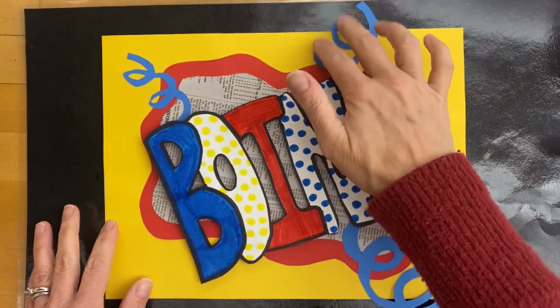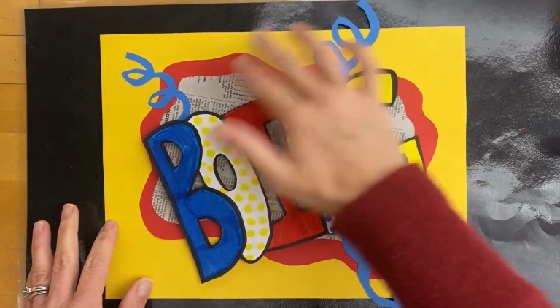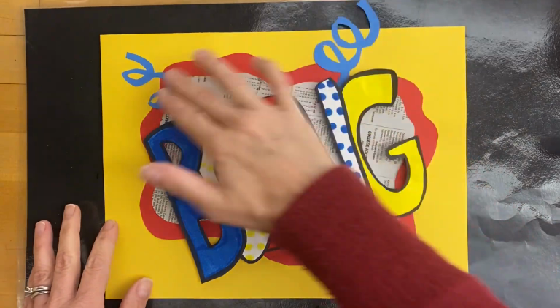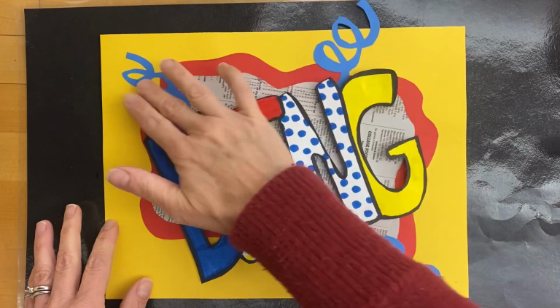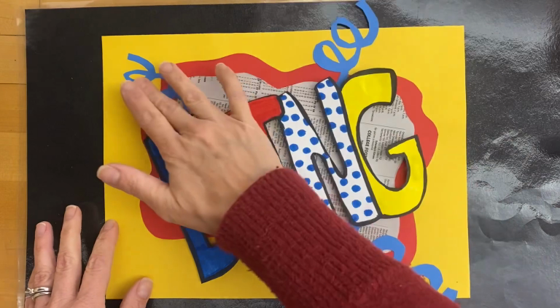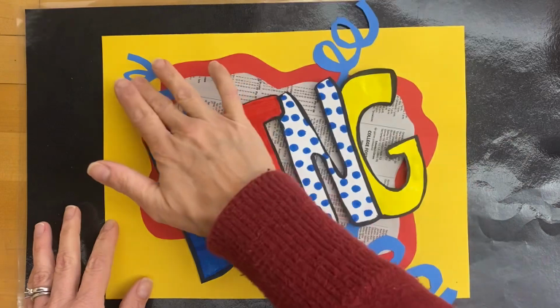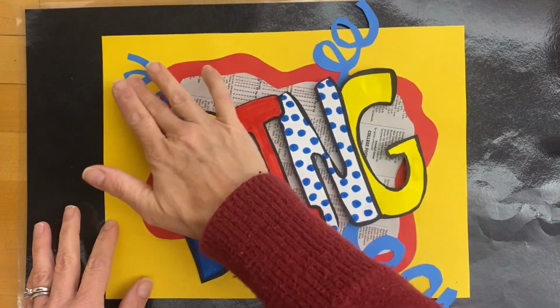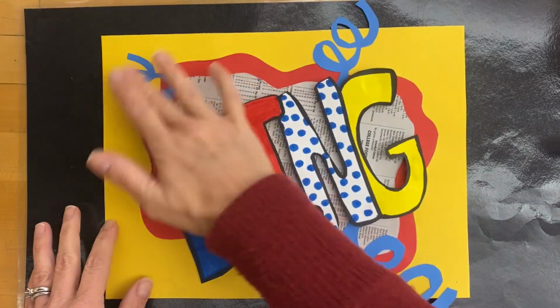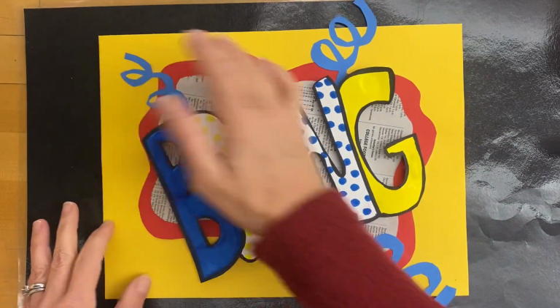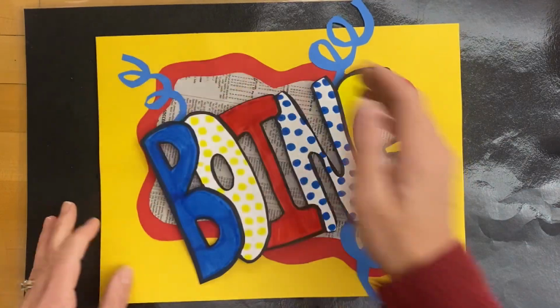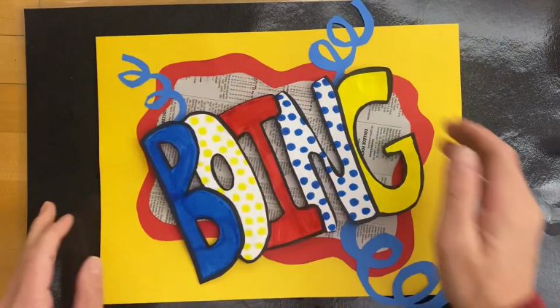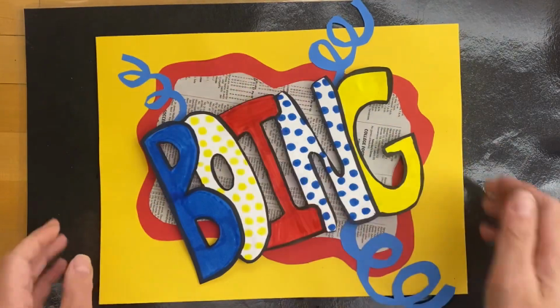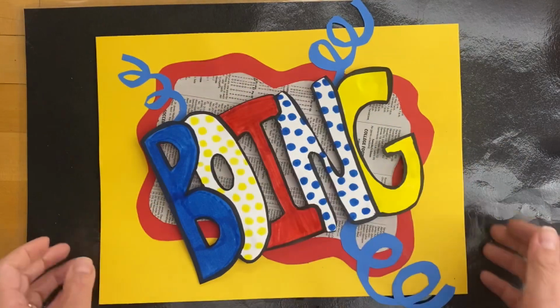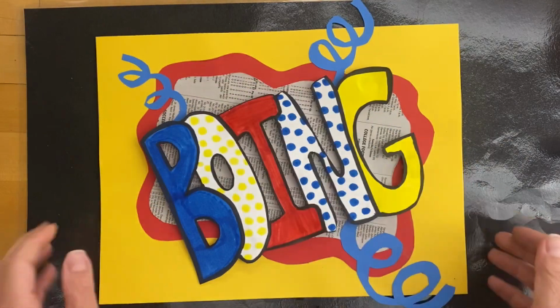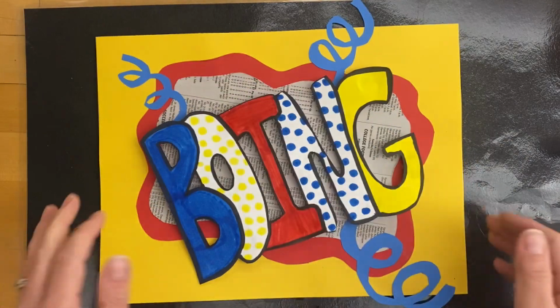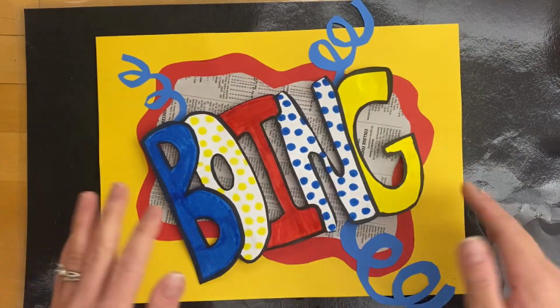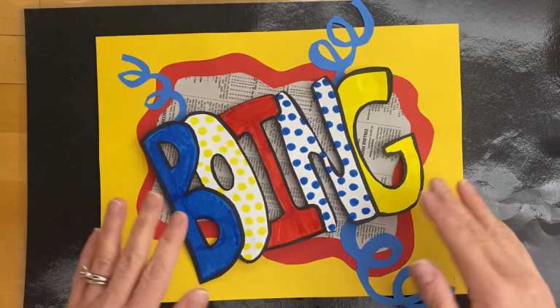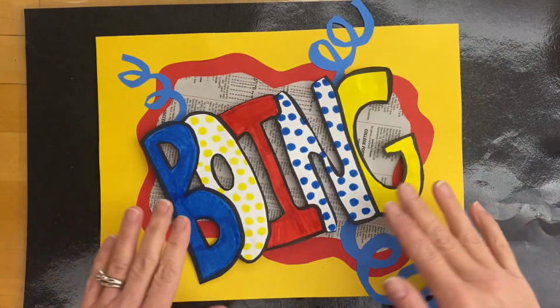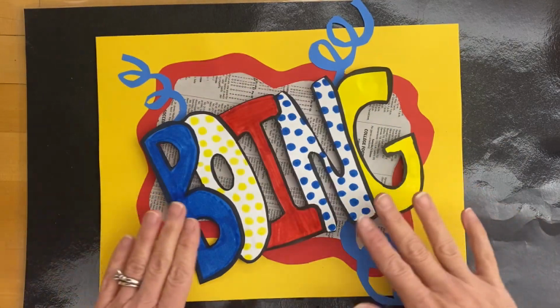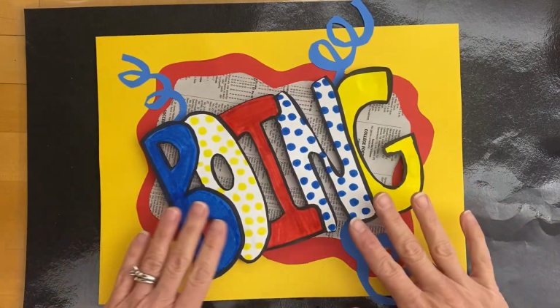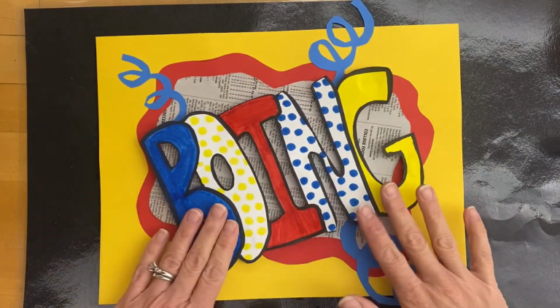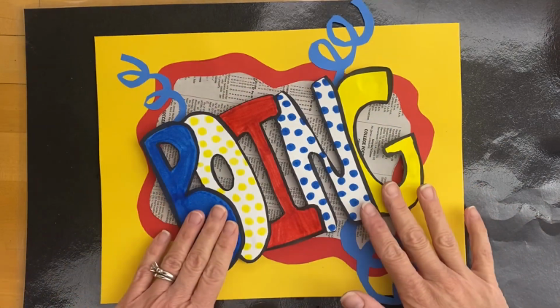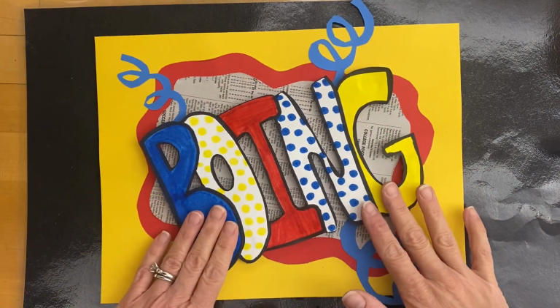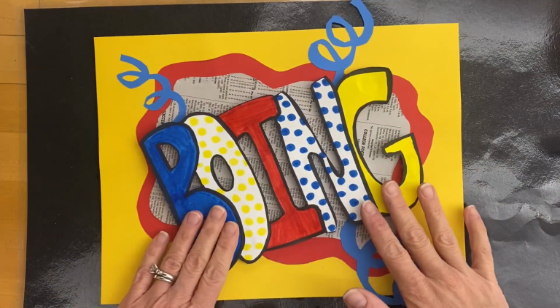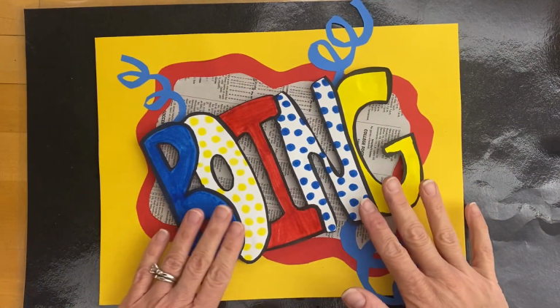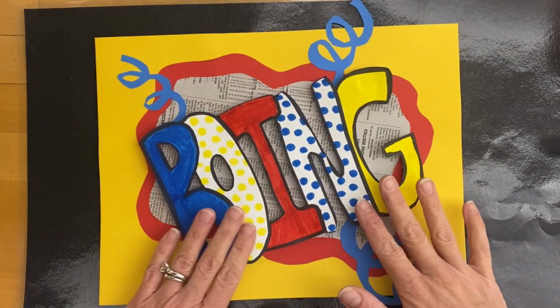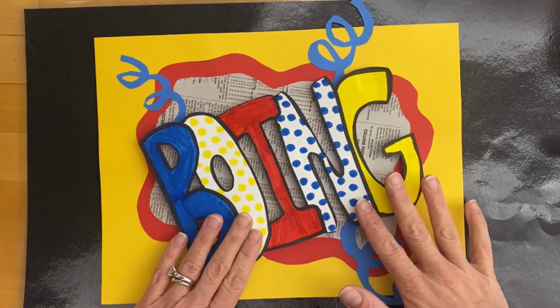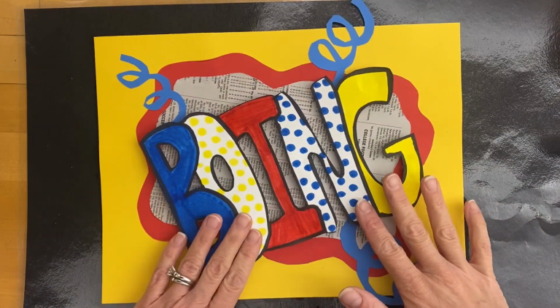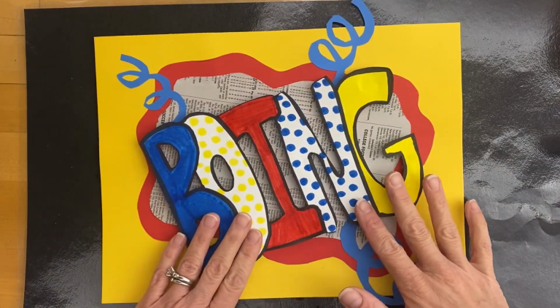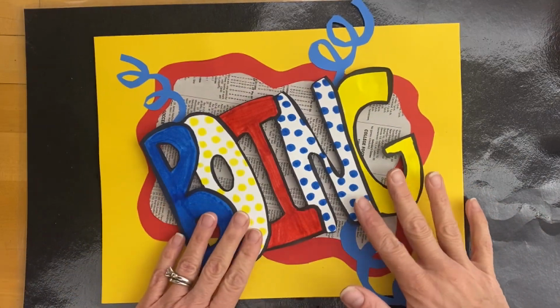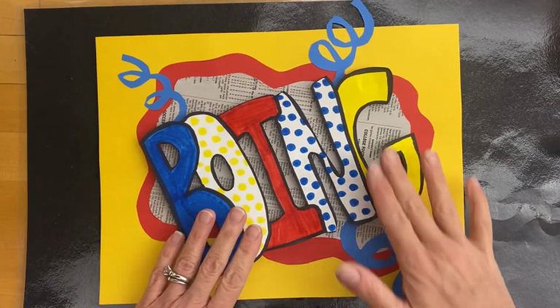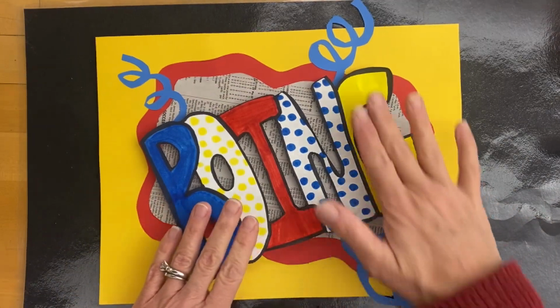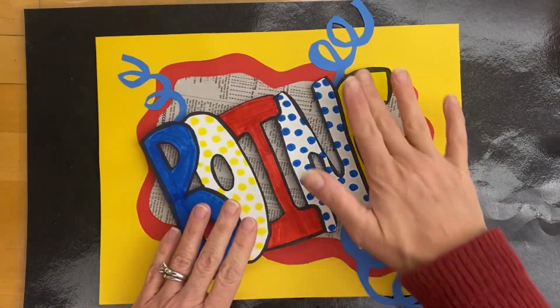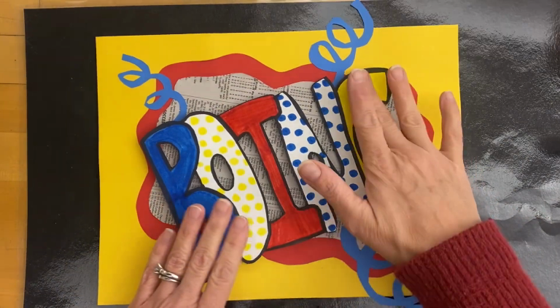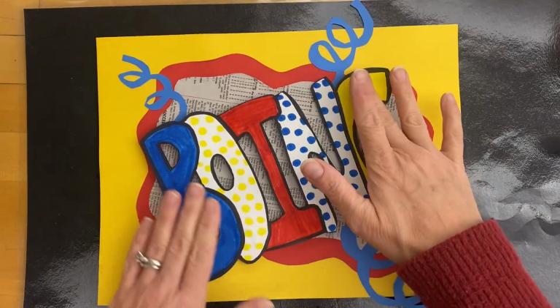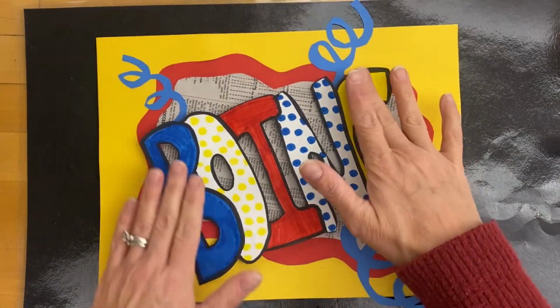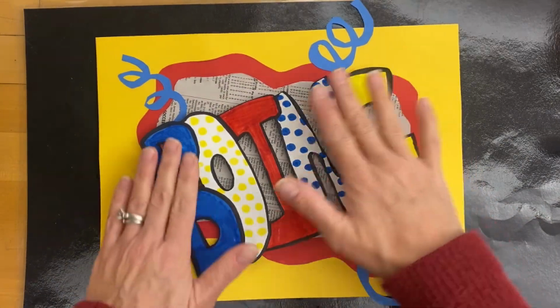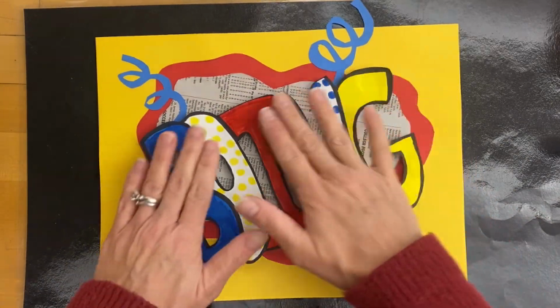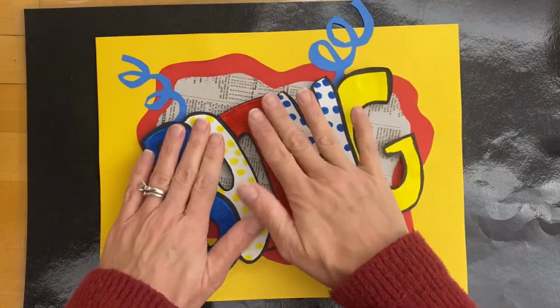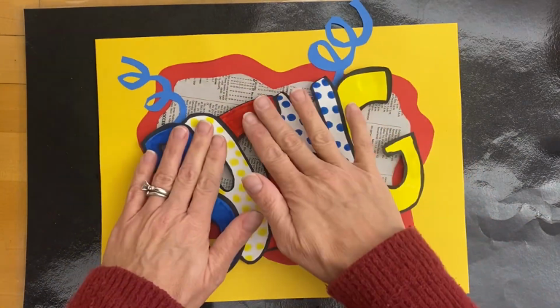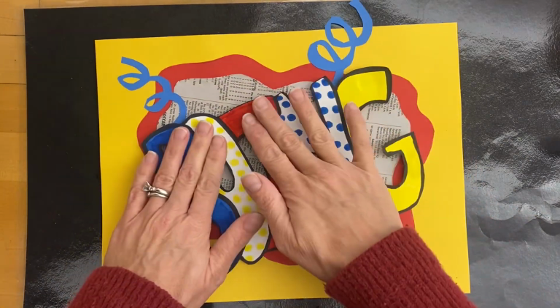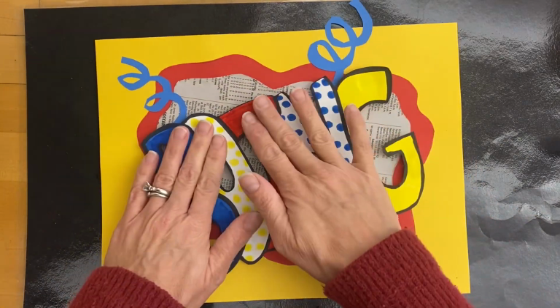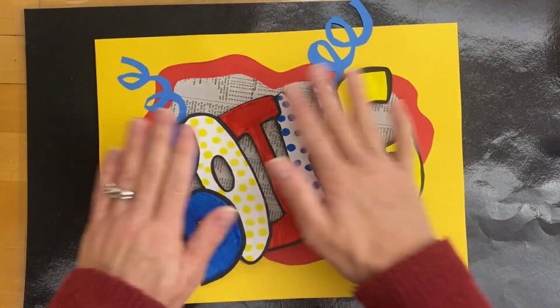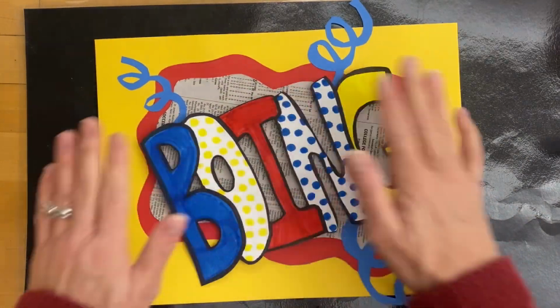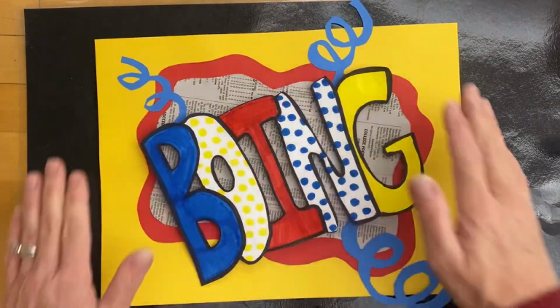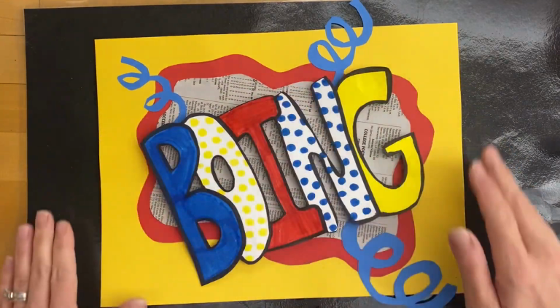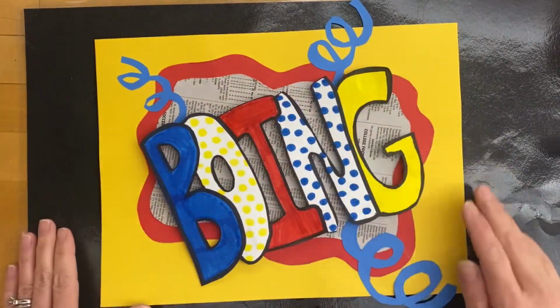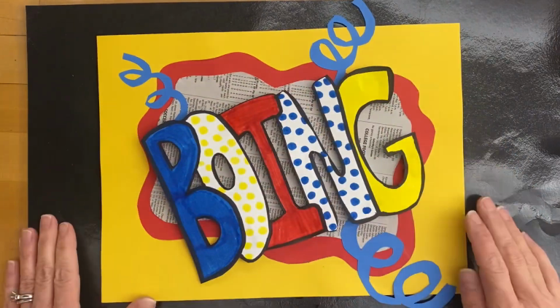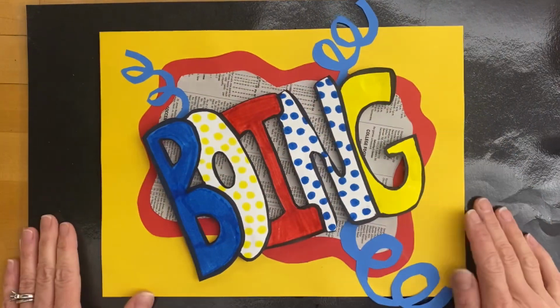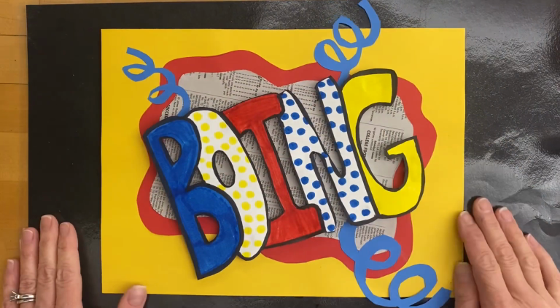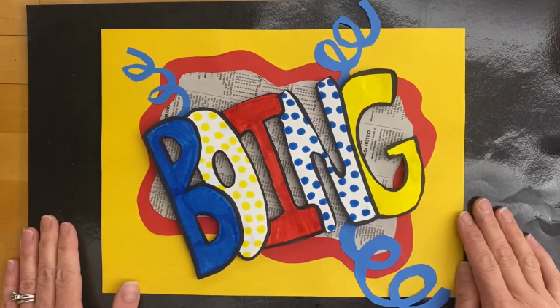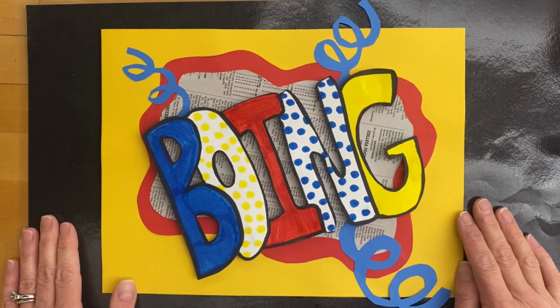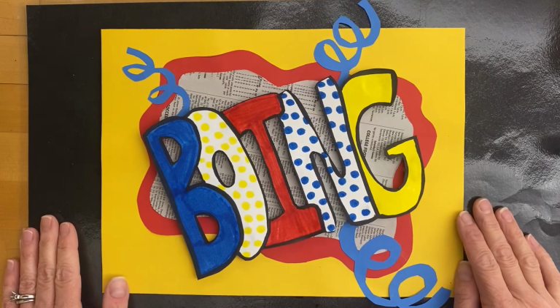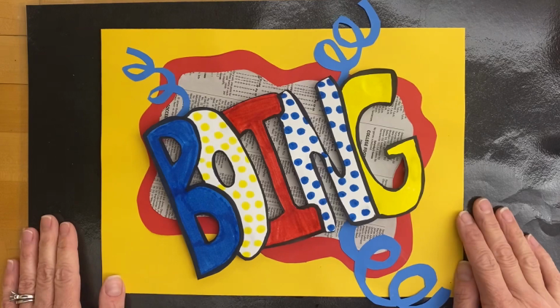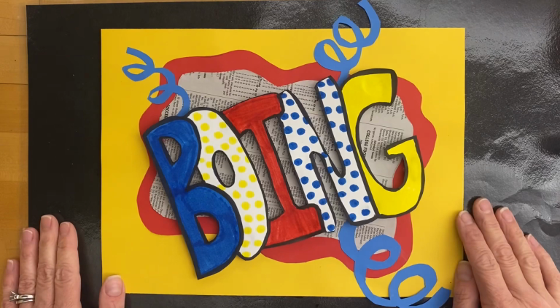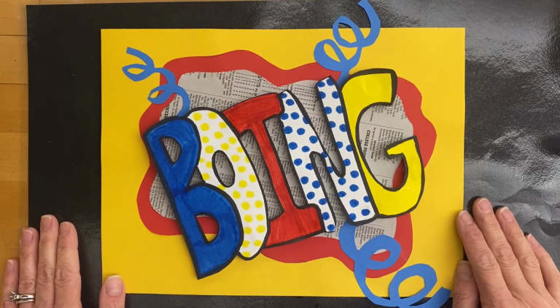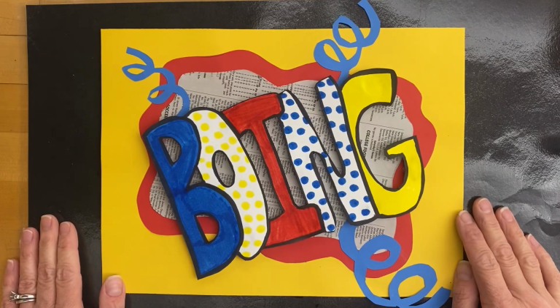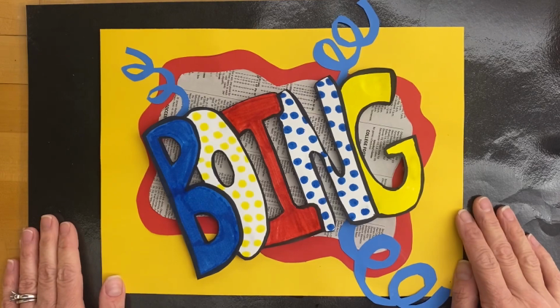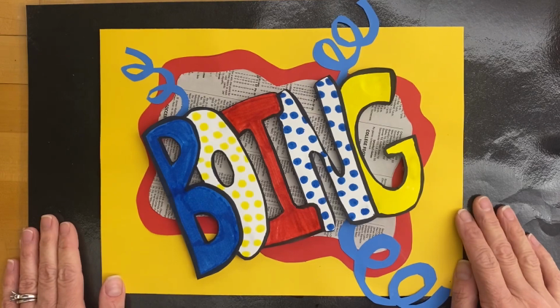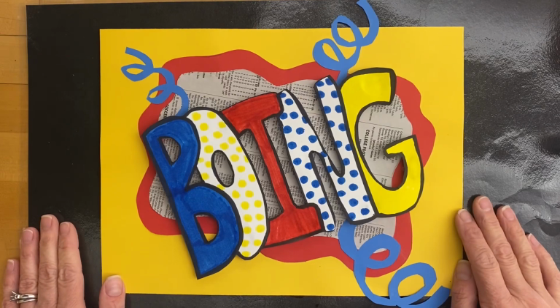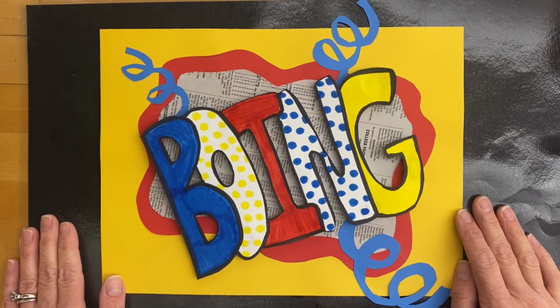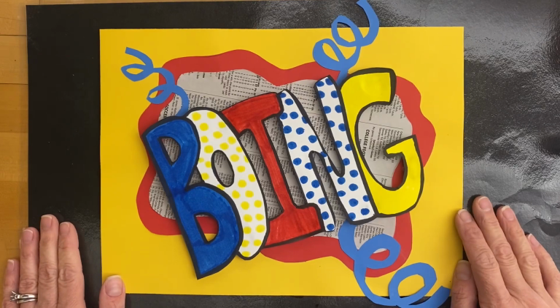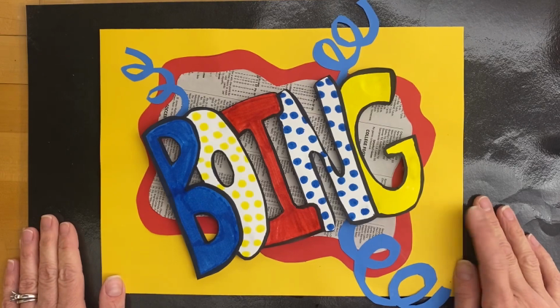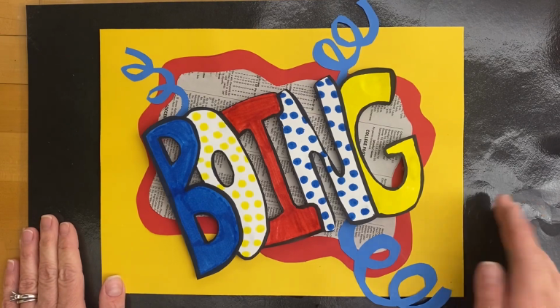You can fill out your rubric now or next class. Once it's dry, we will turn this in with the rubric.